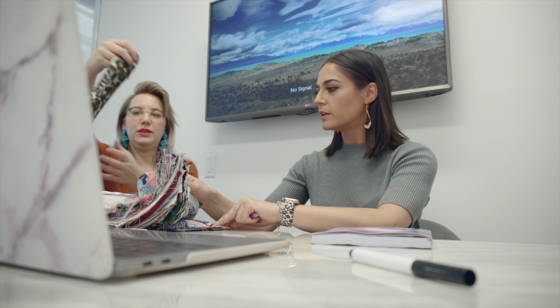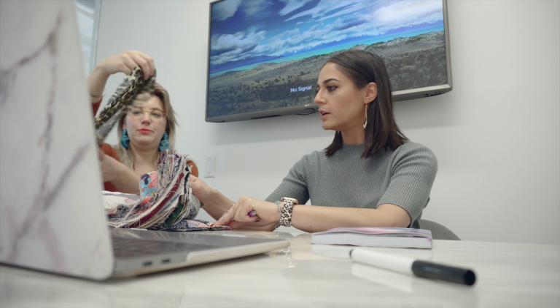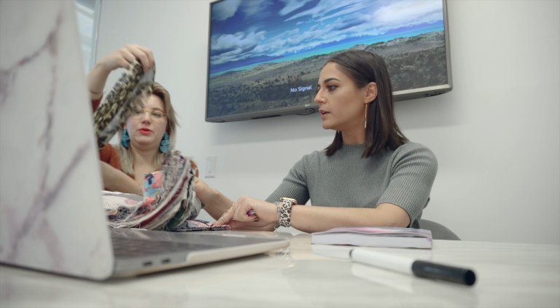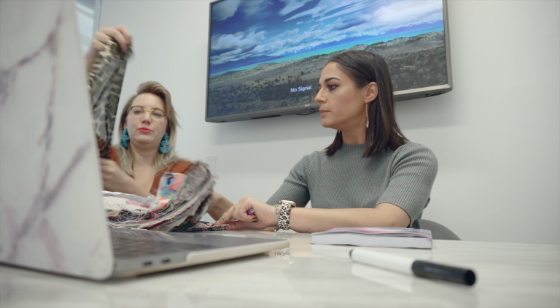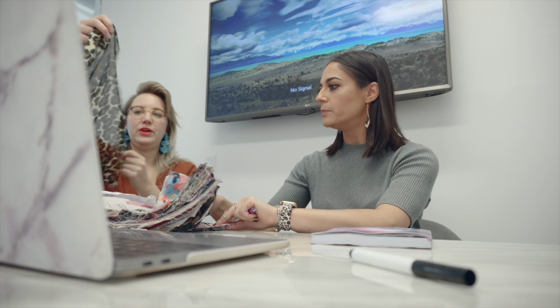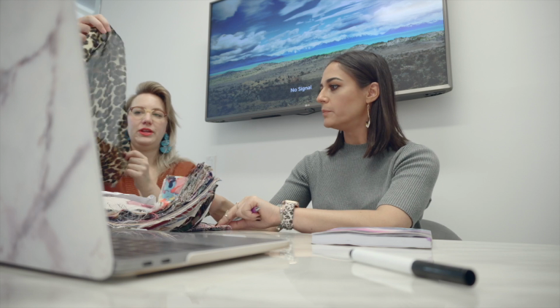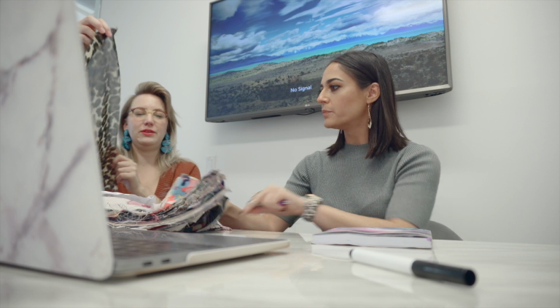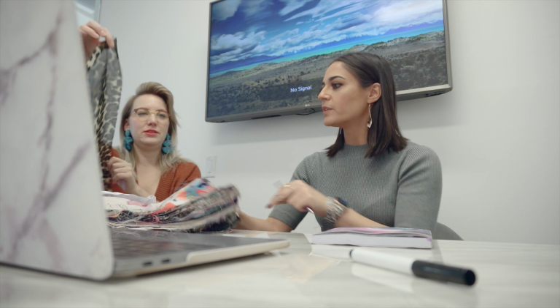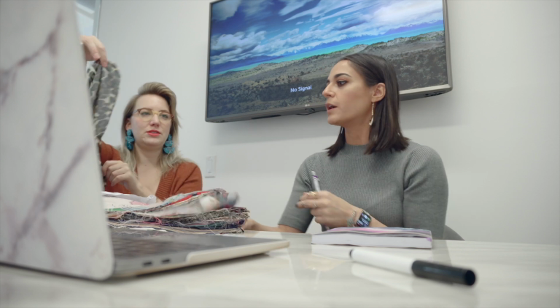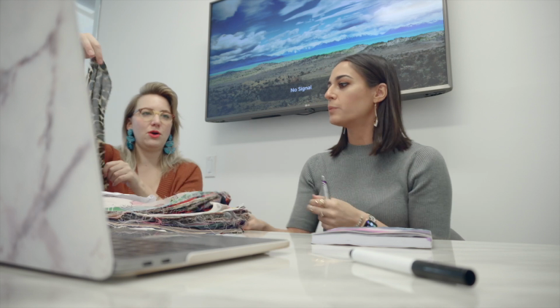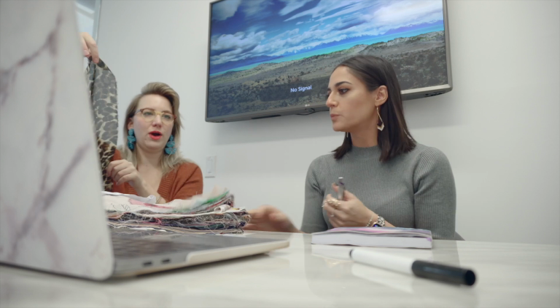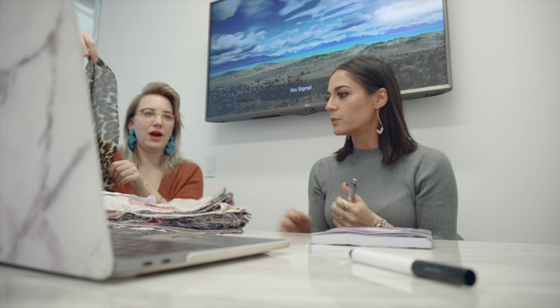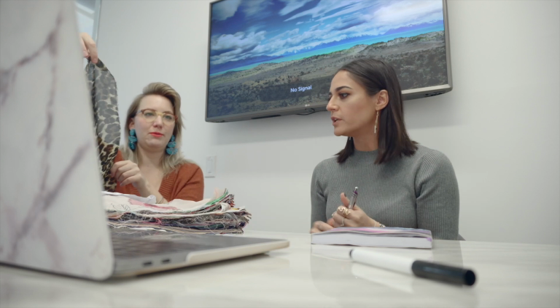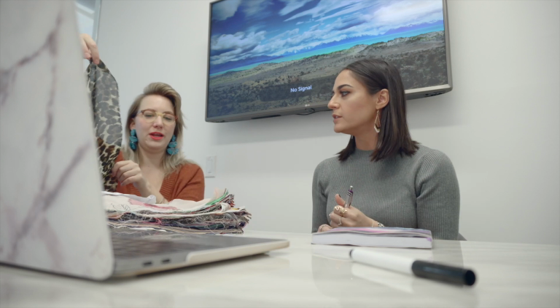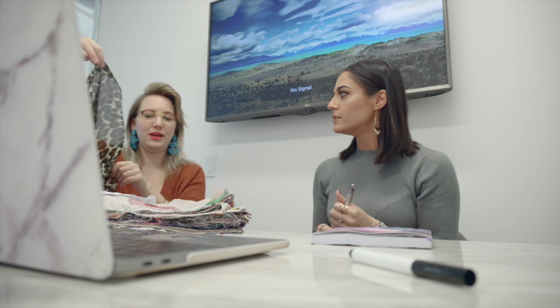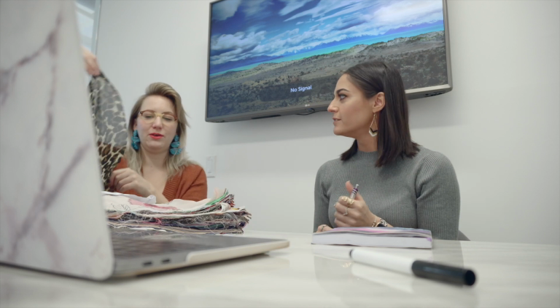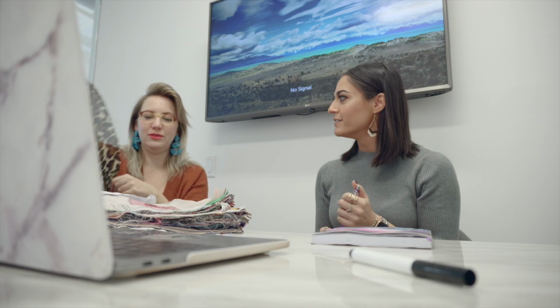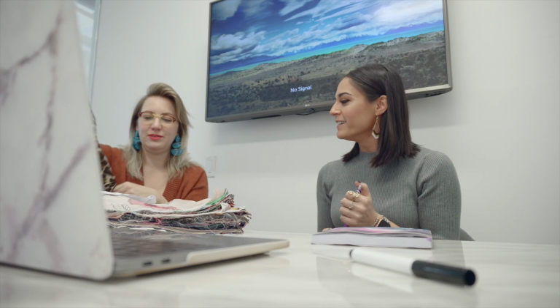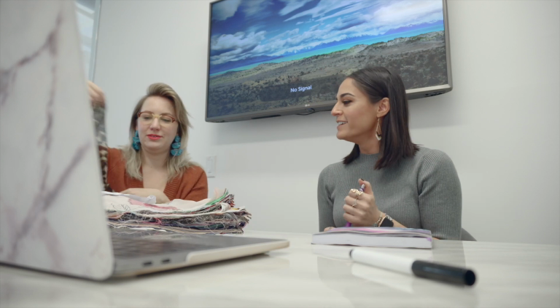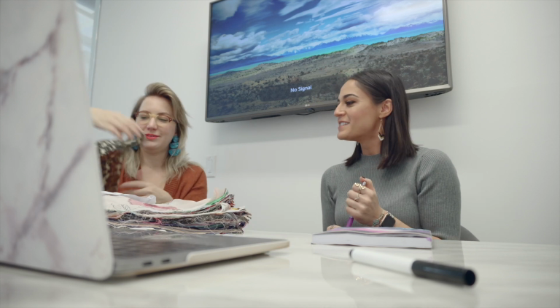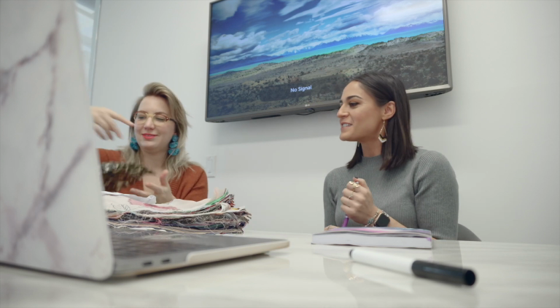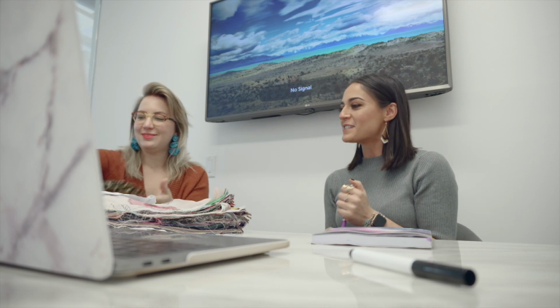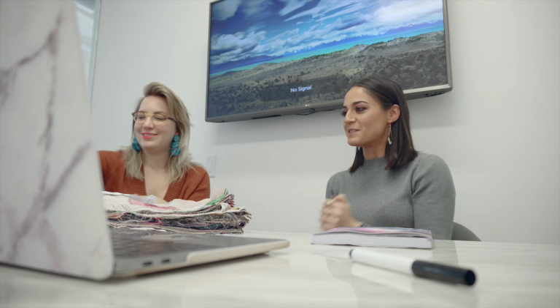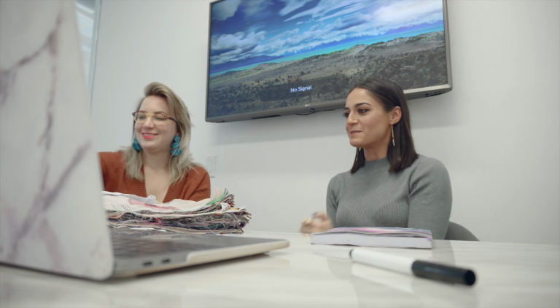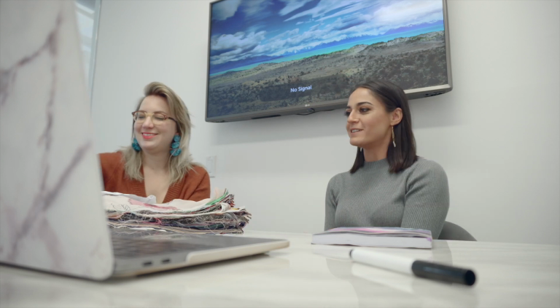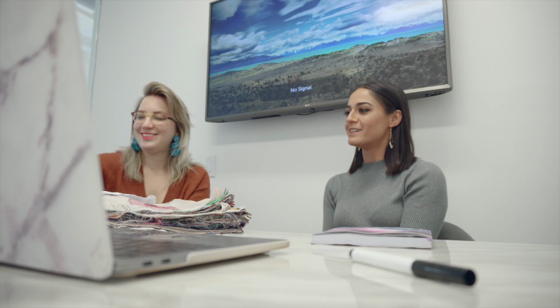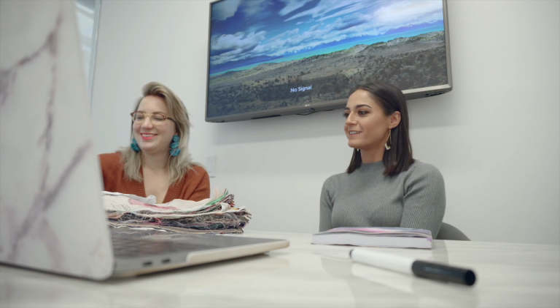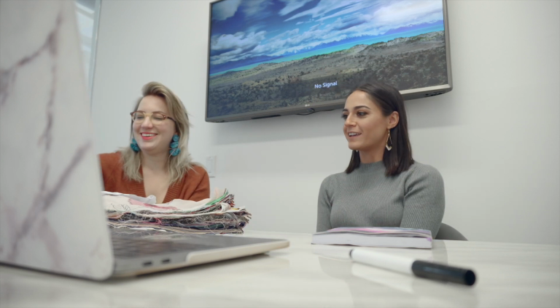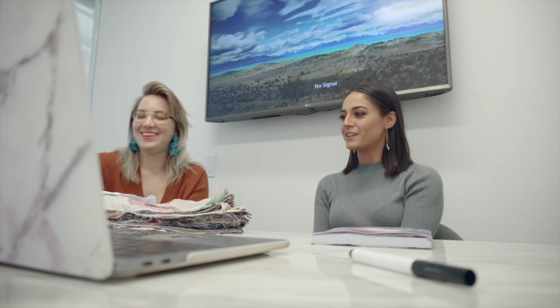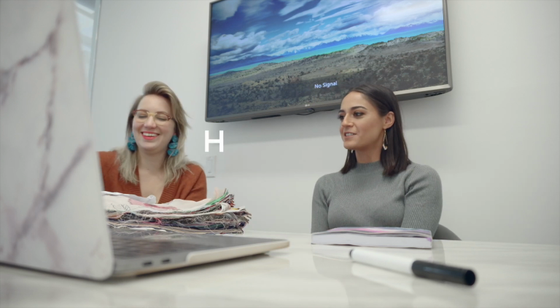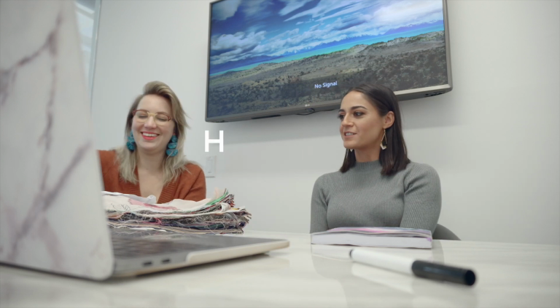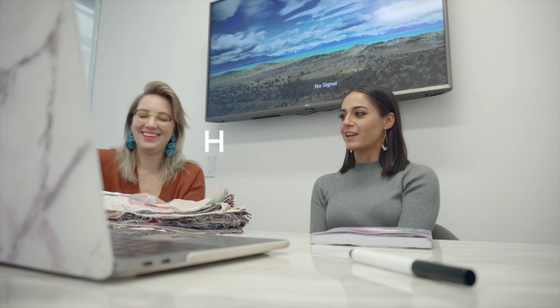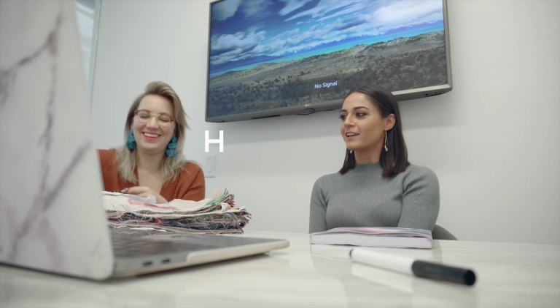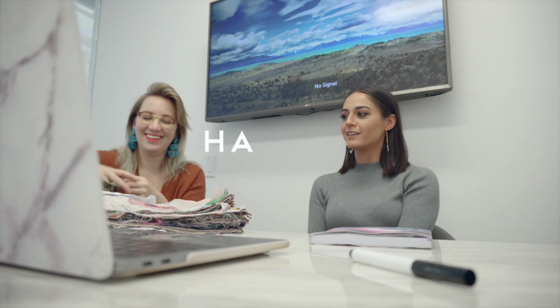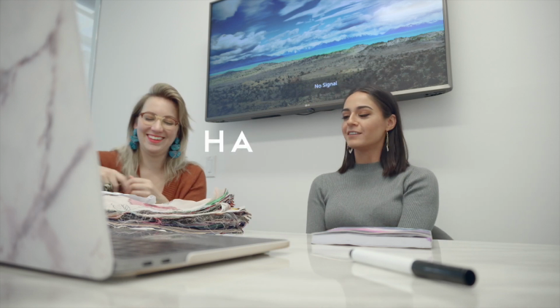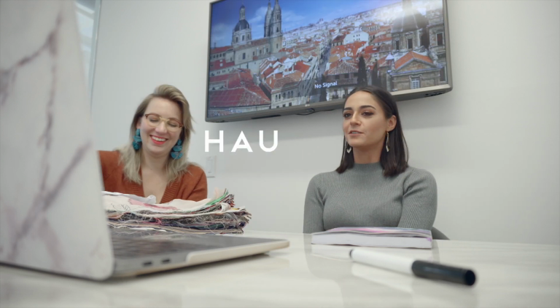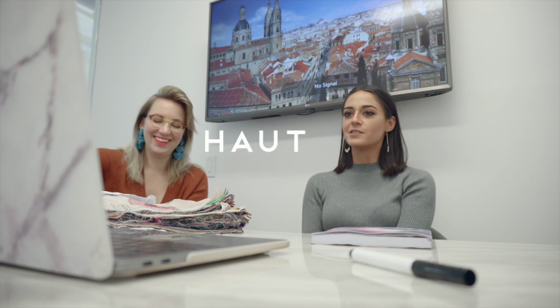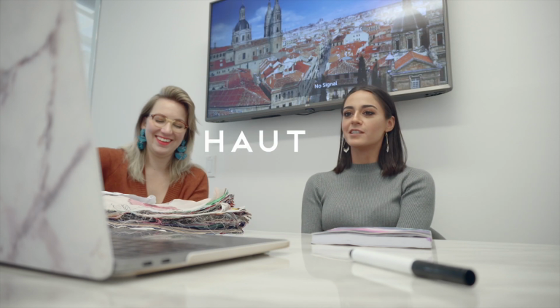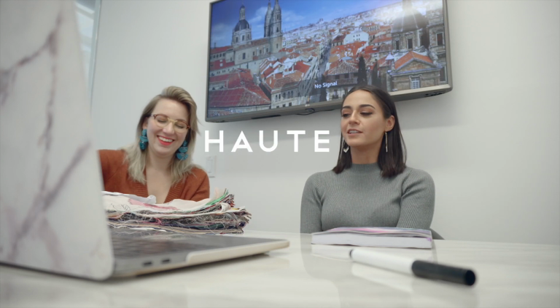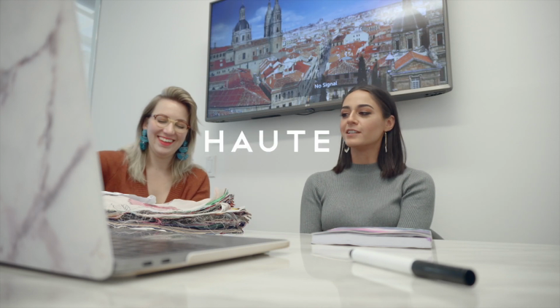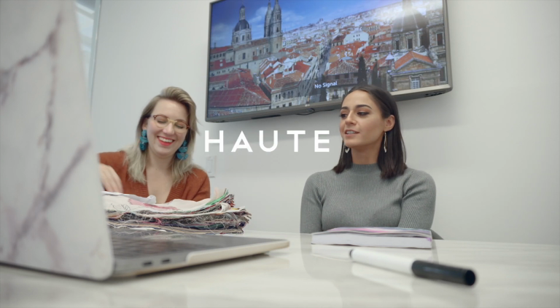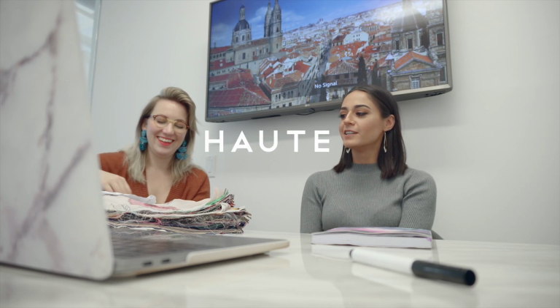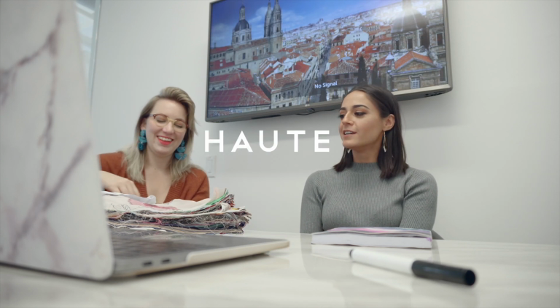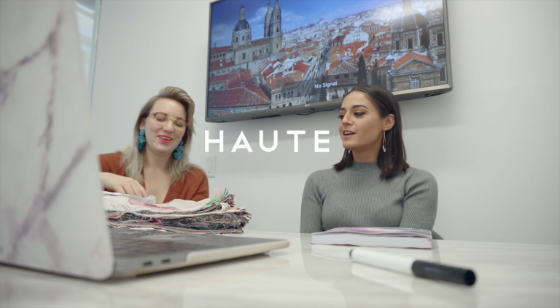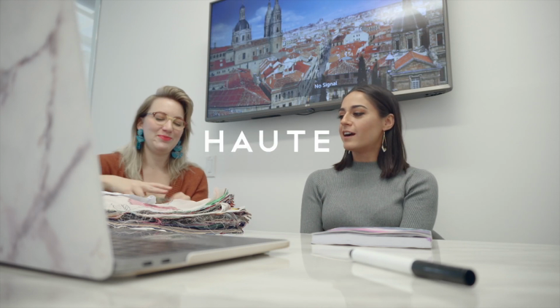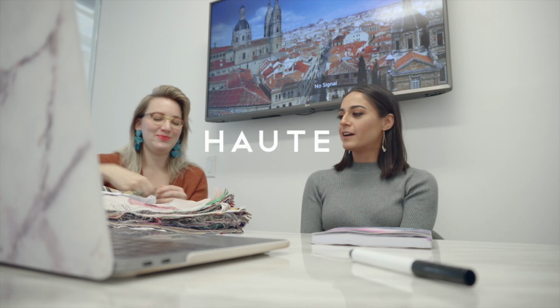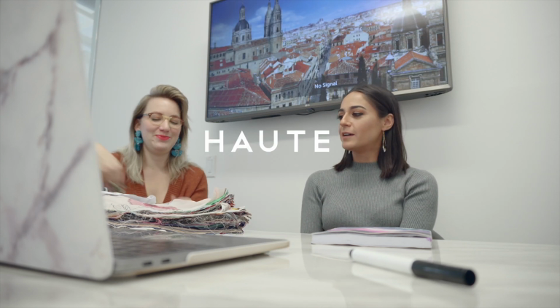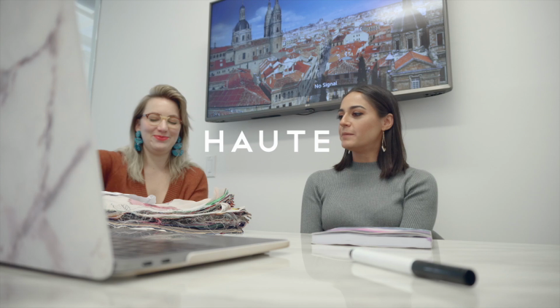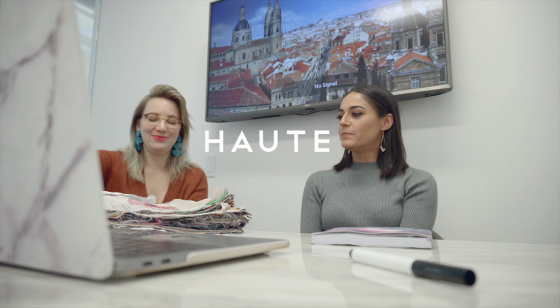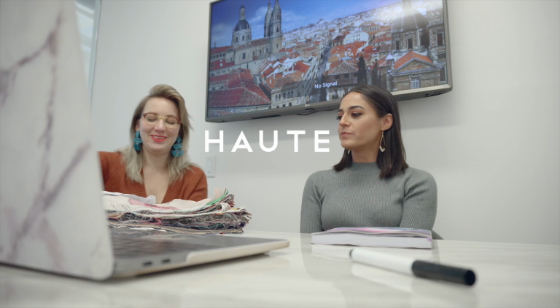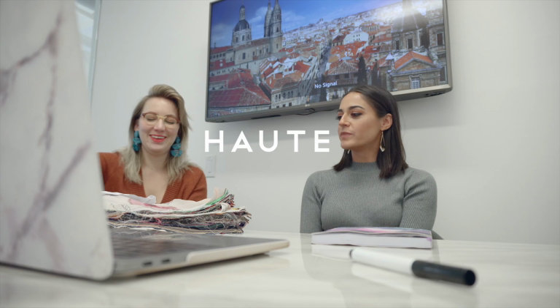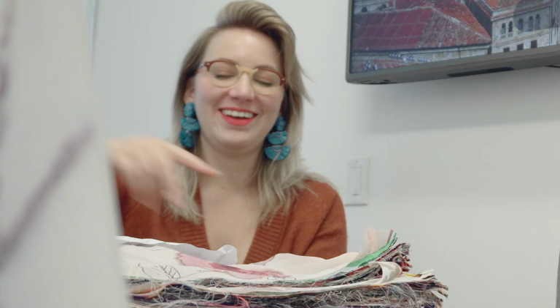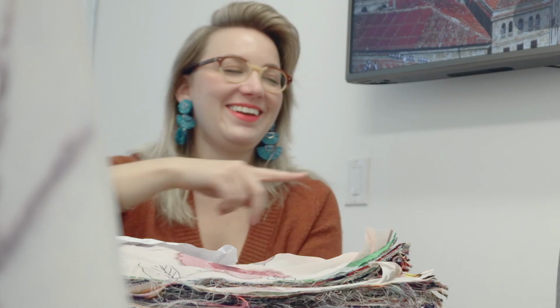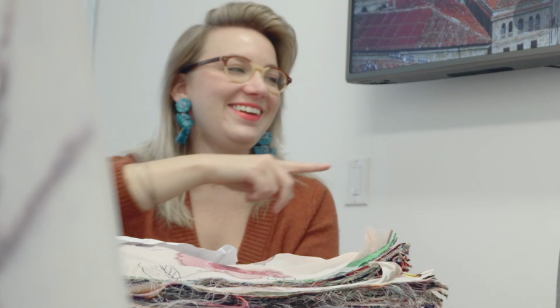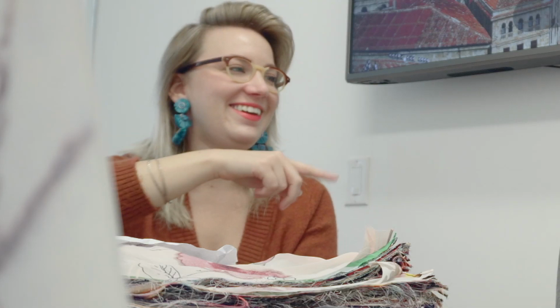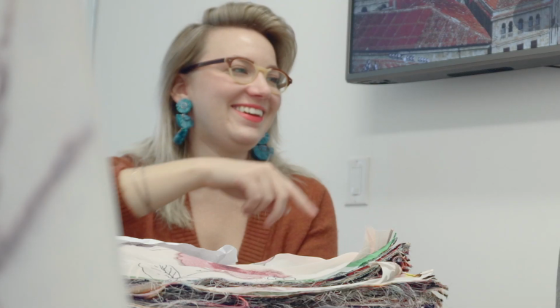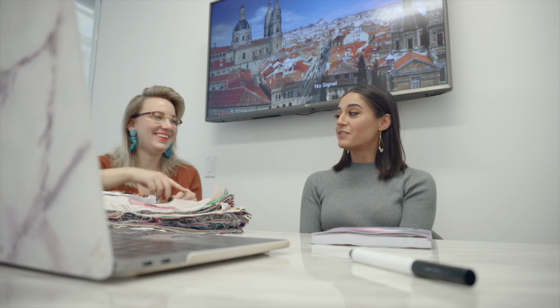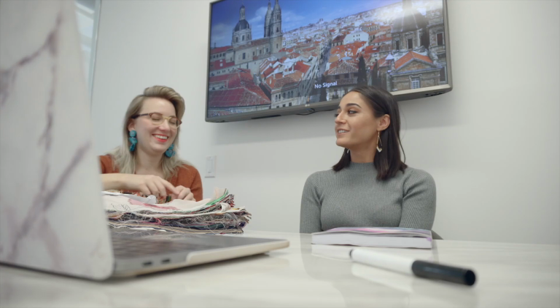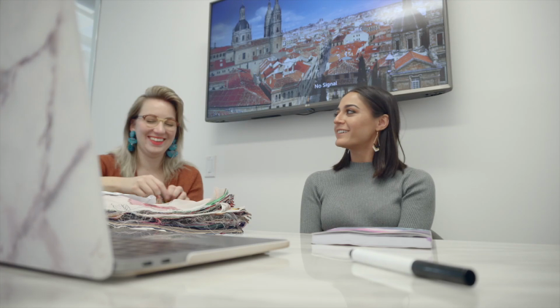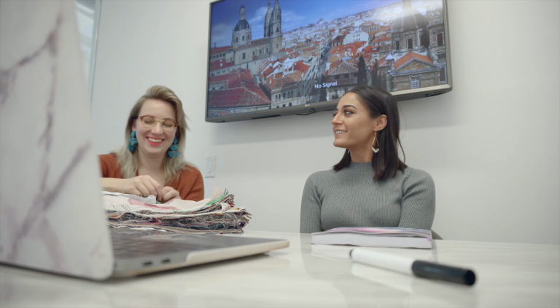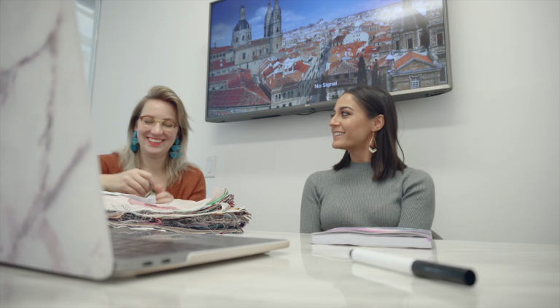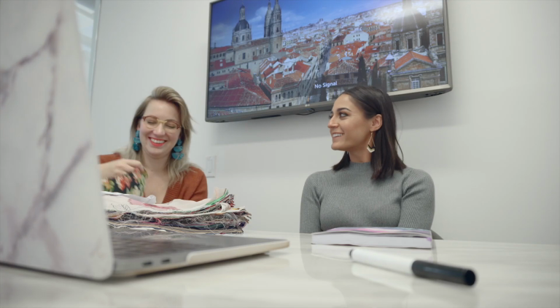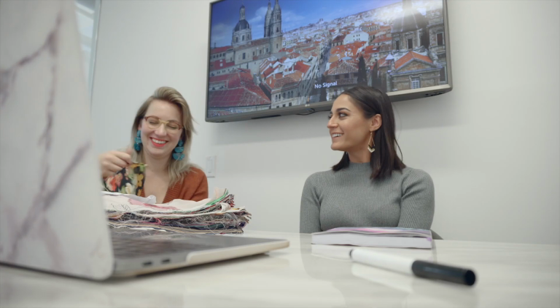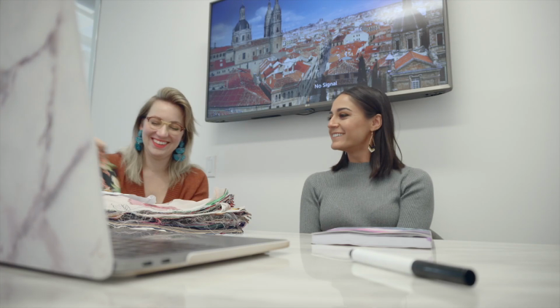Leopard print — so hot right now. So h-a-u-t. Yeah, you like that?